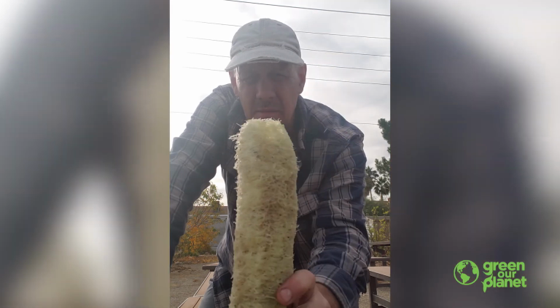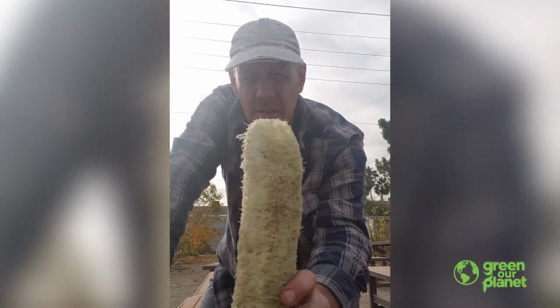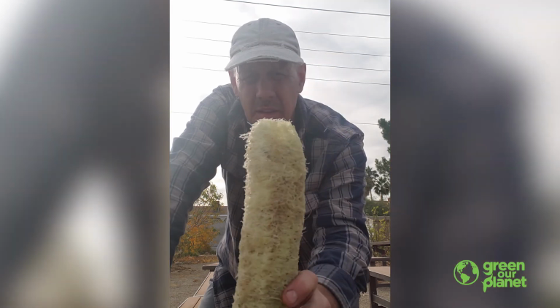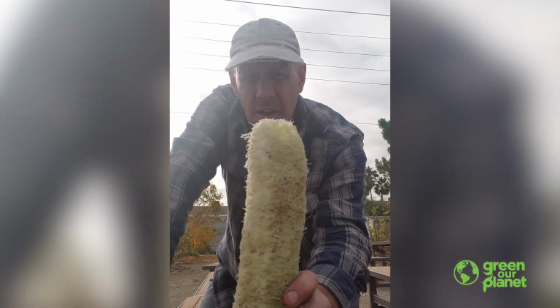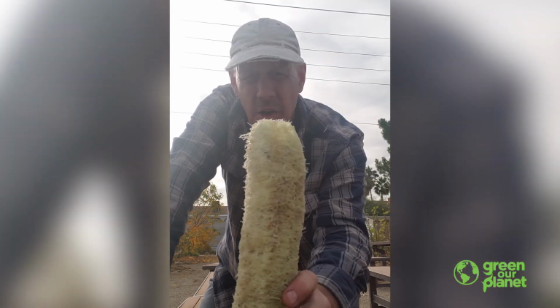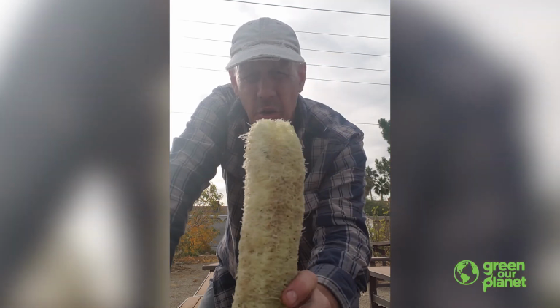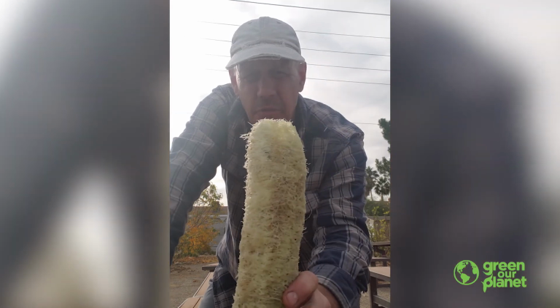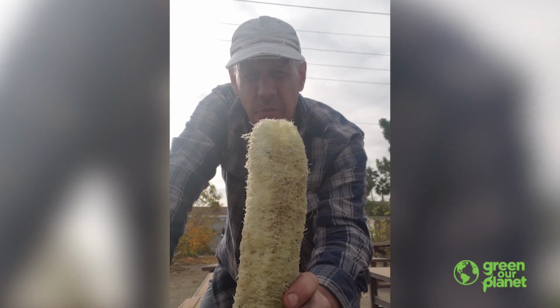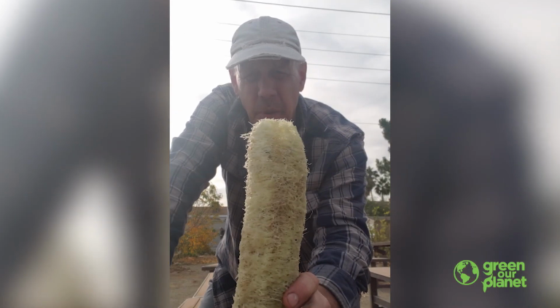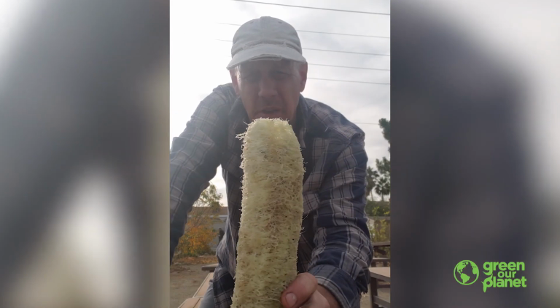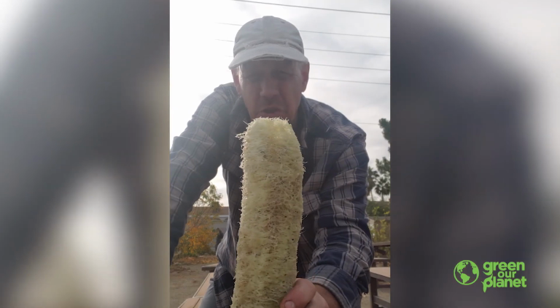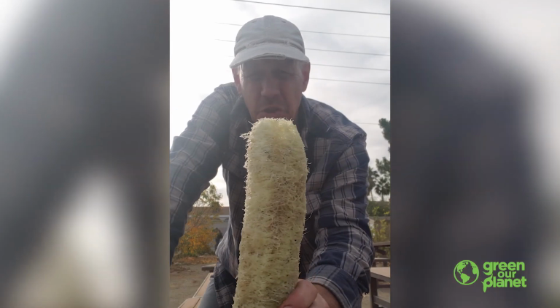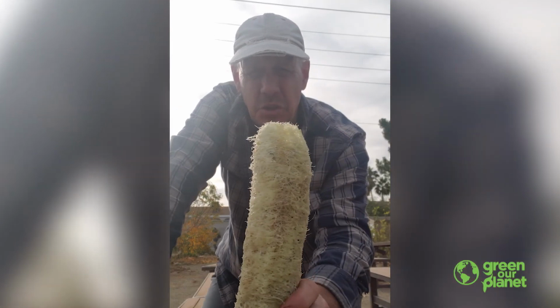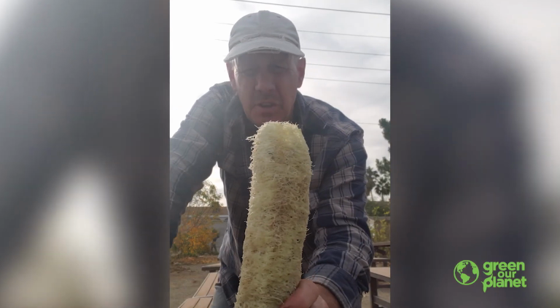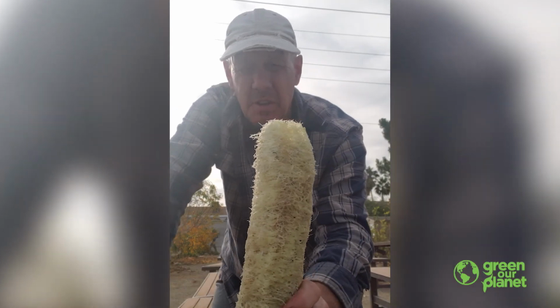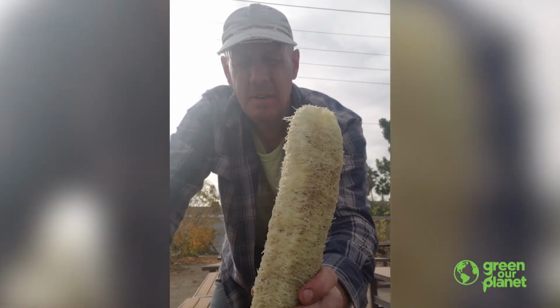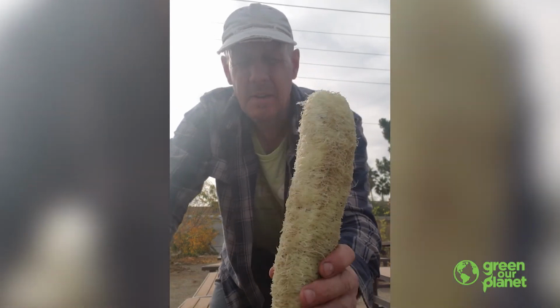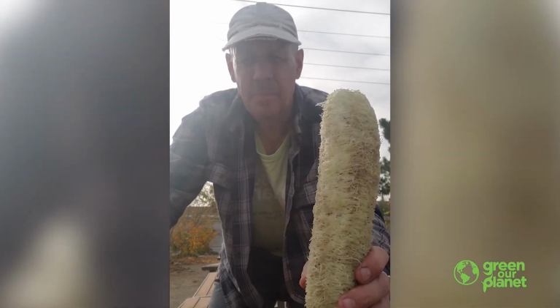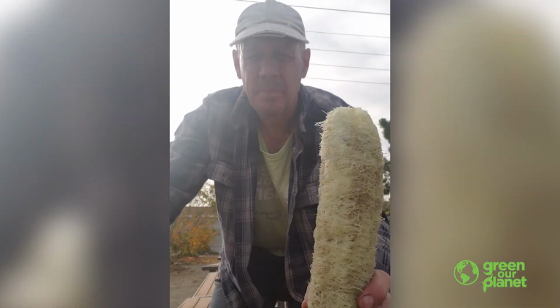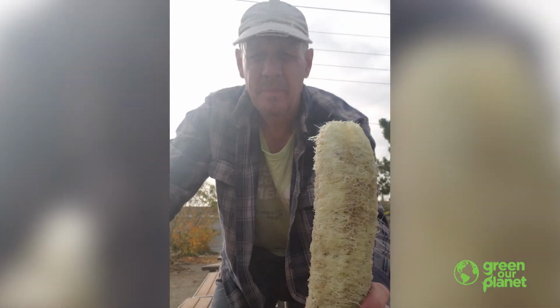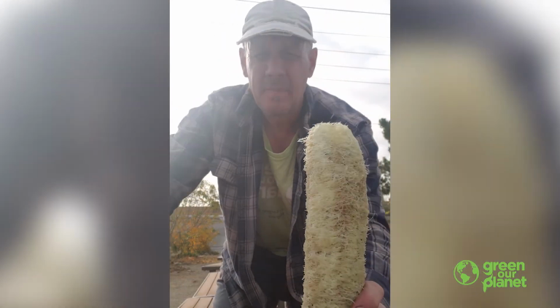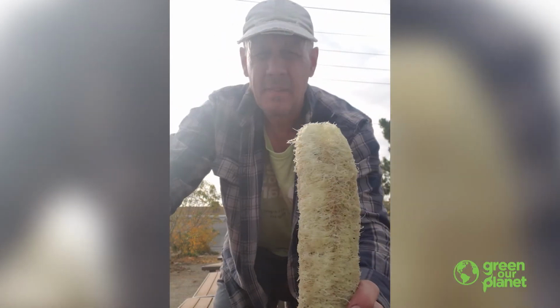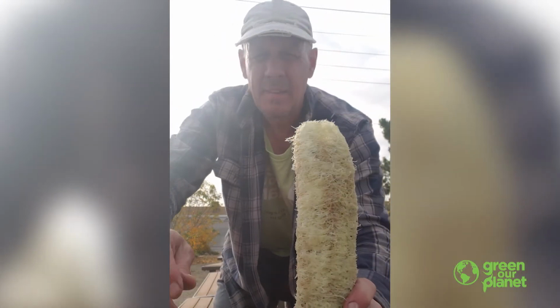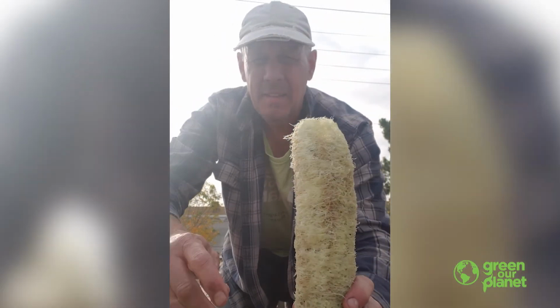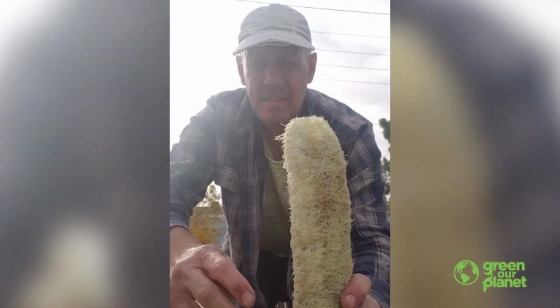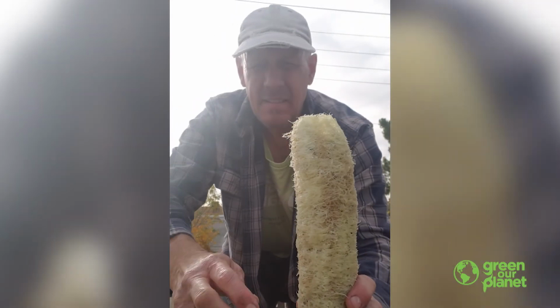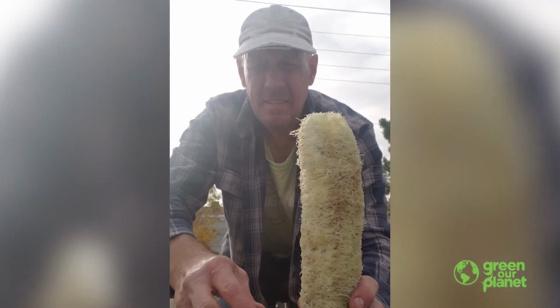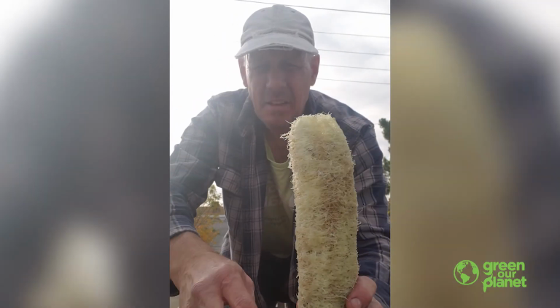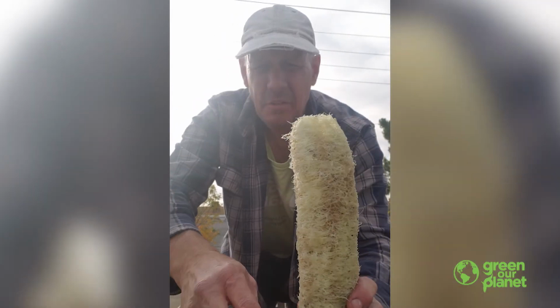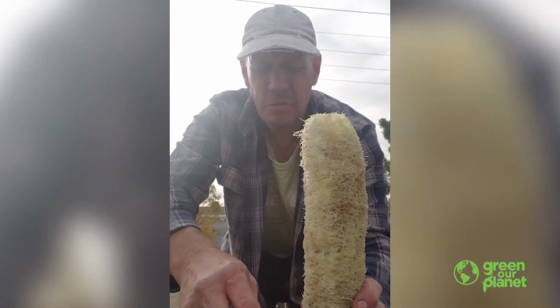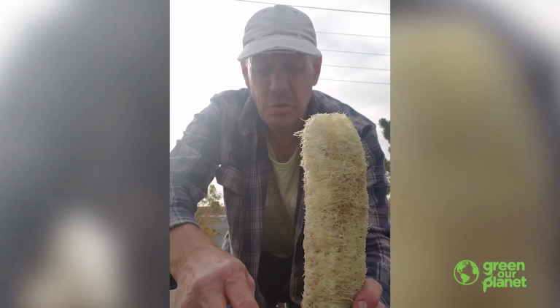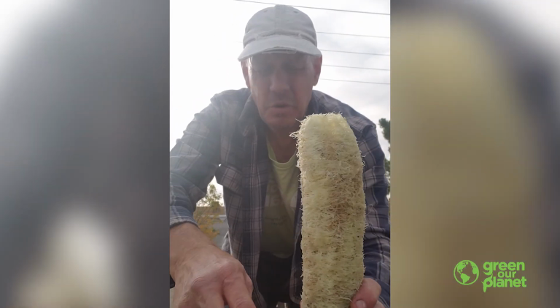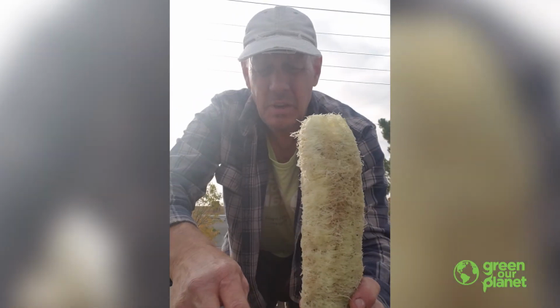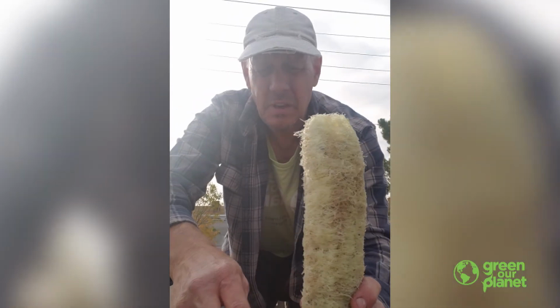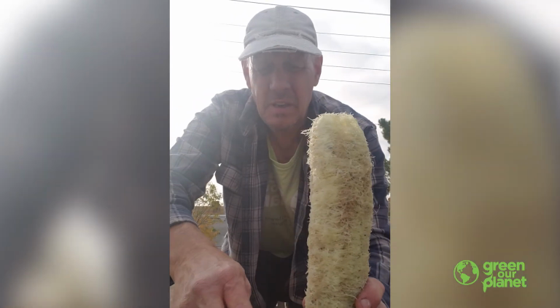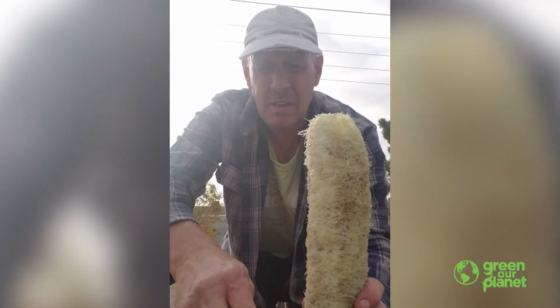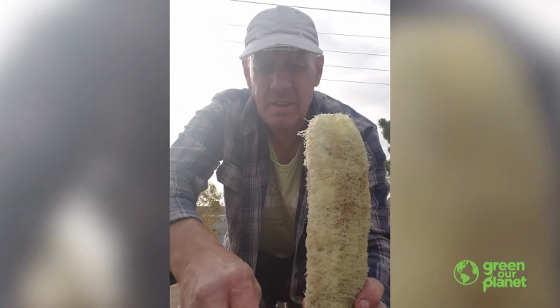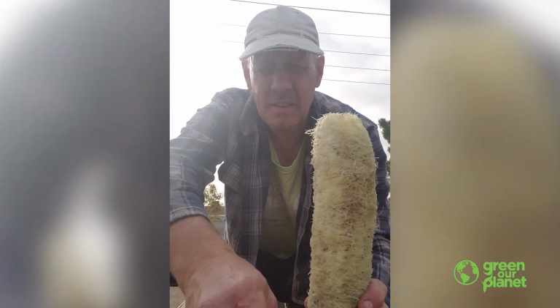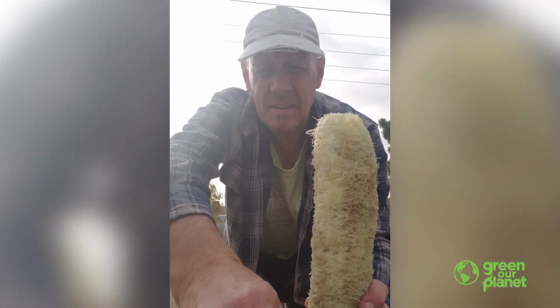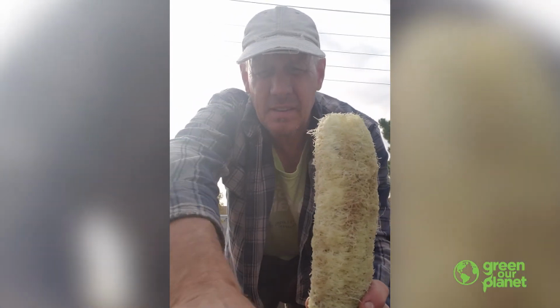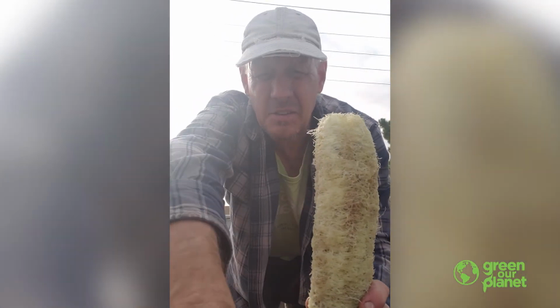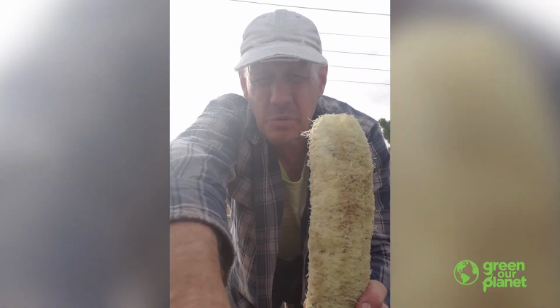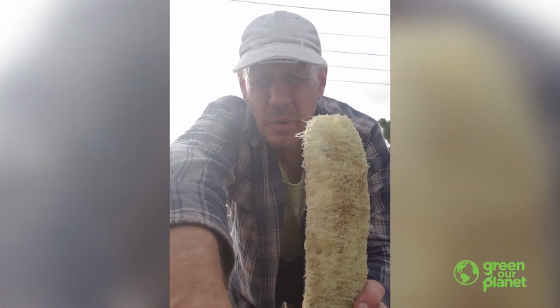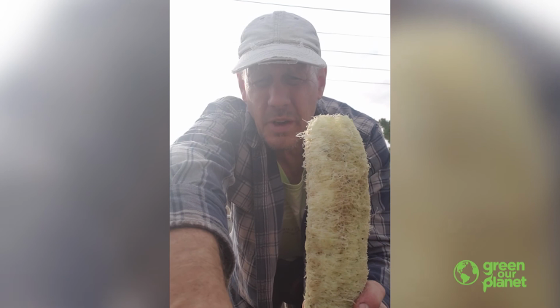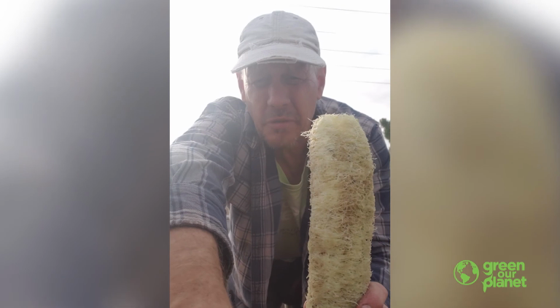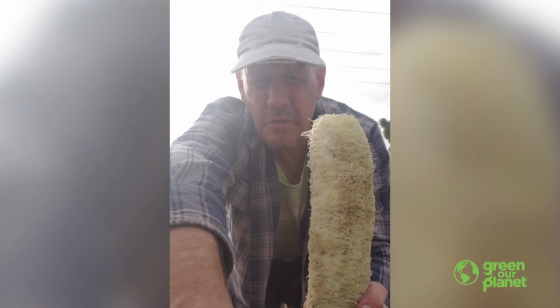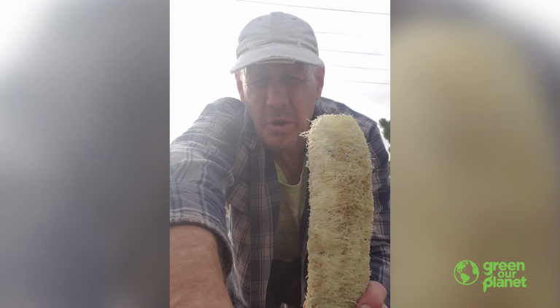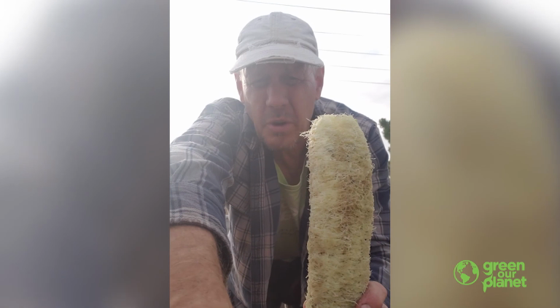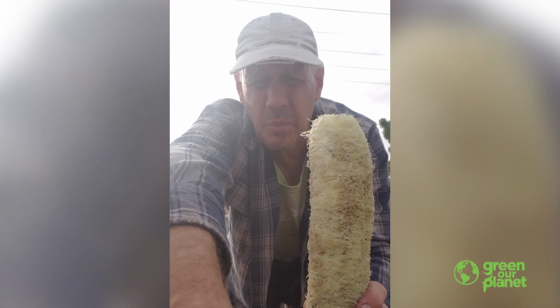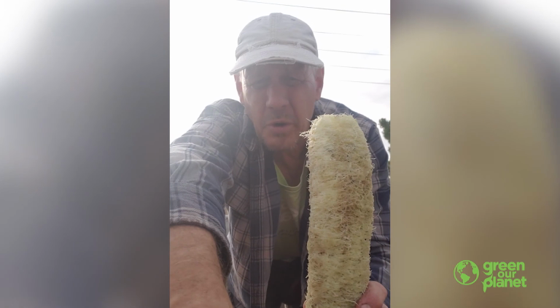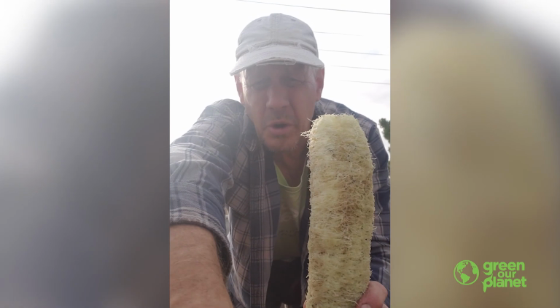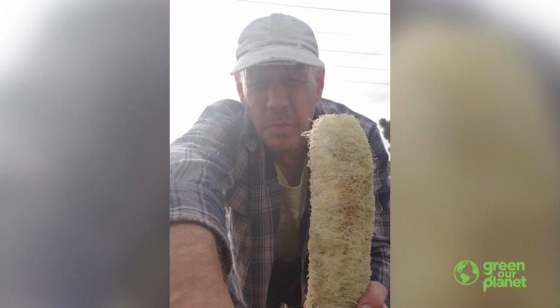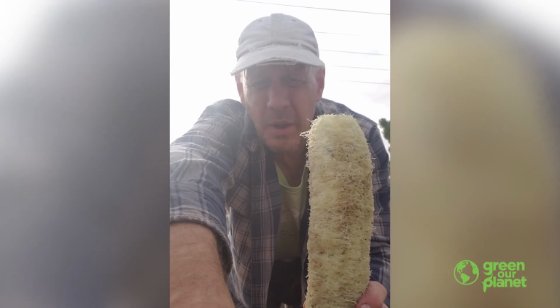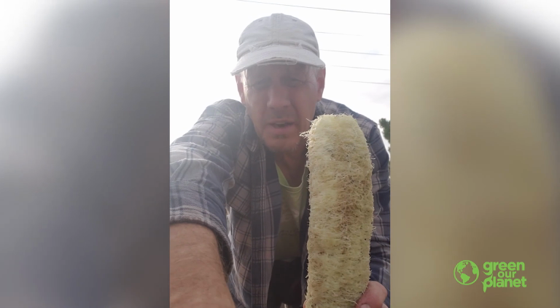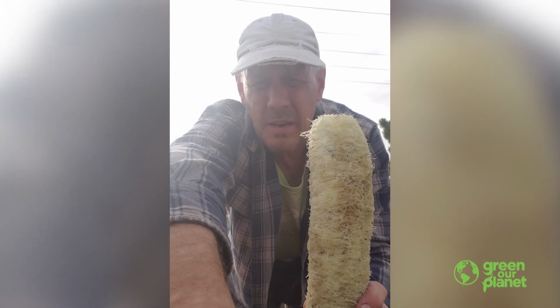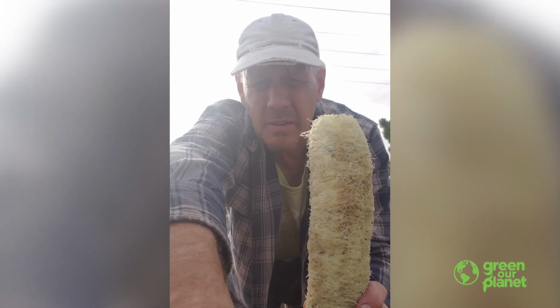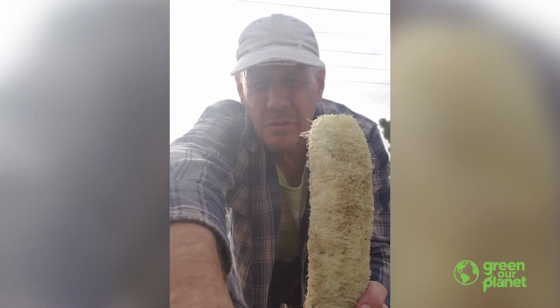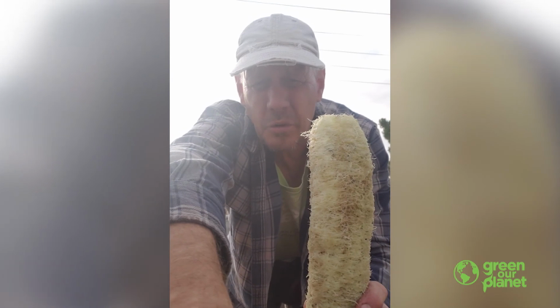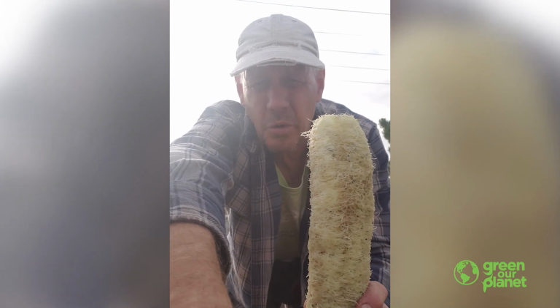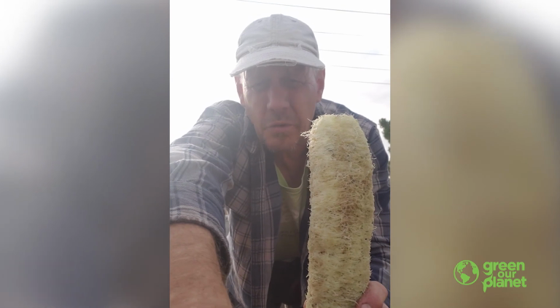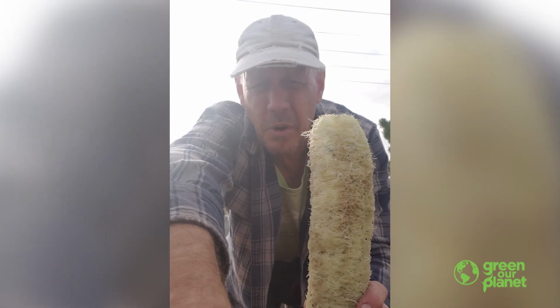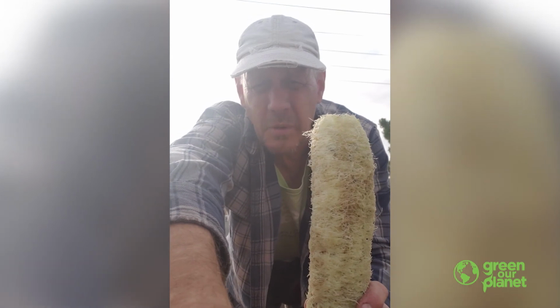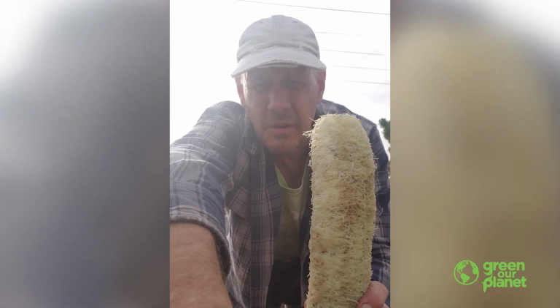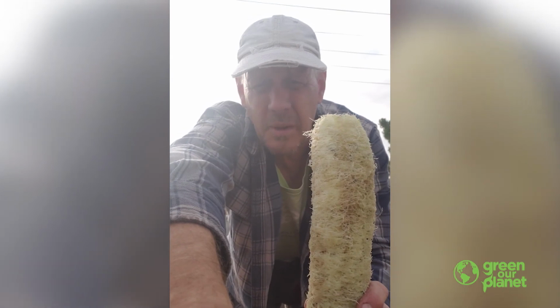And loofah sponge! Thanks for joining in. This is Rick from Green Our Planet School Farmer Team.